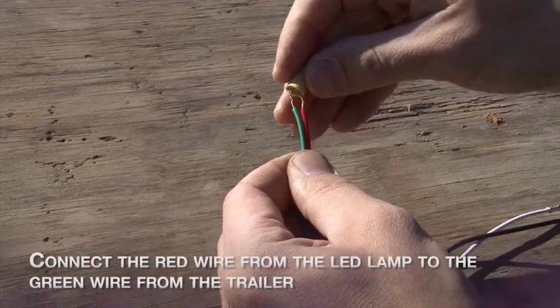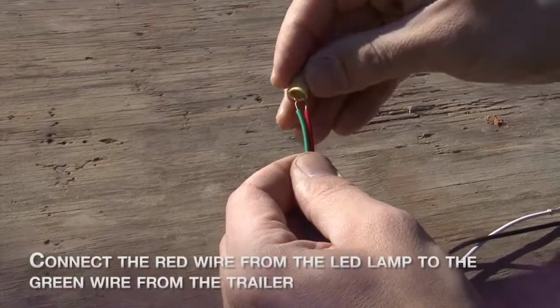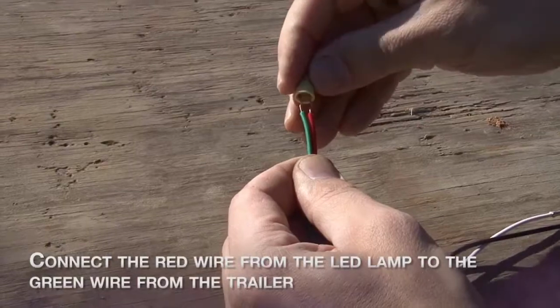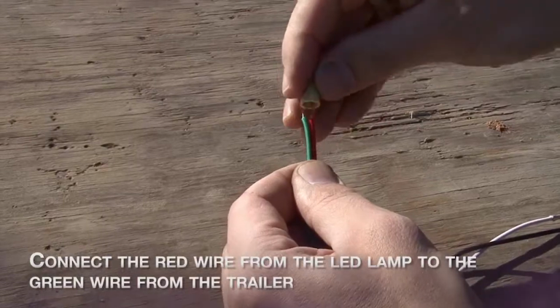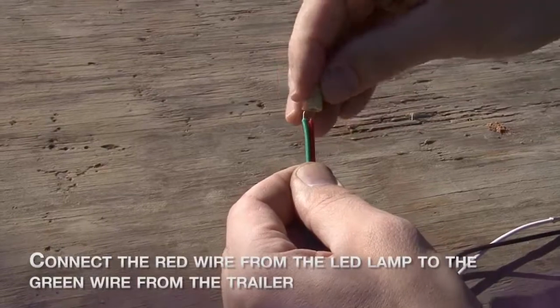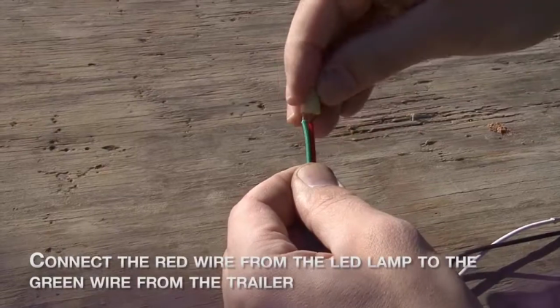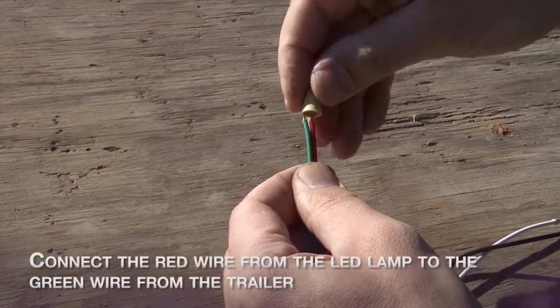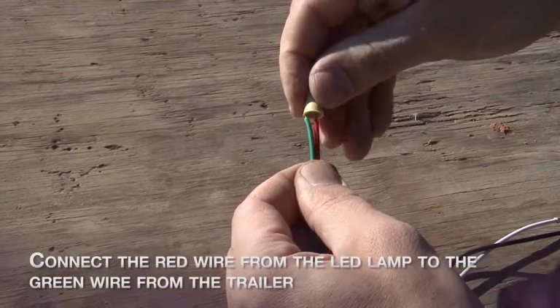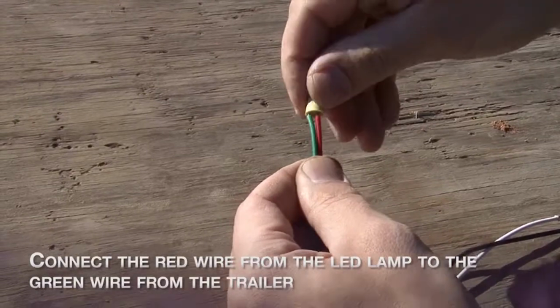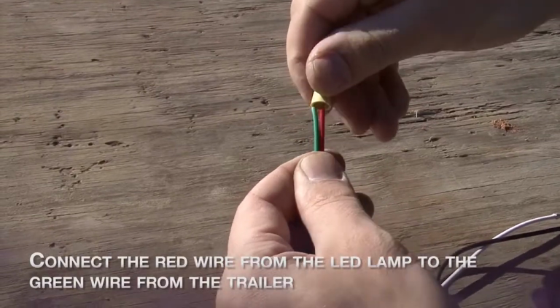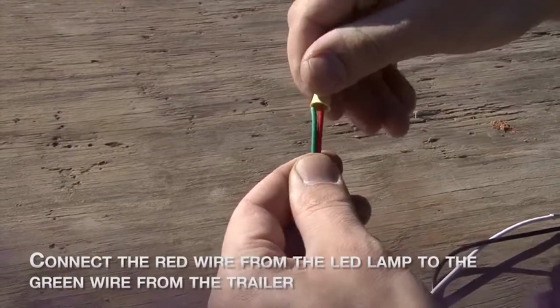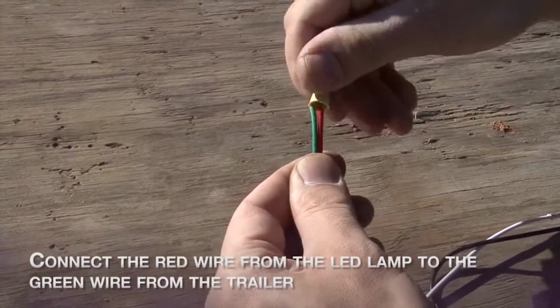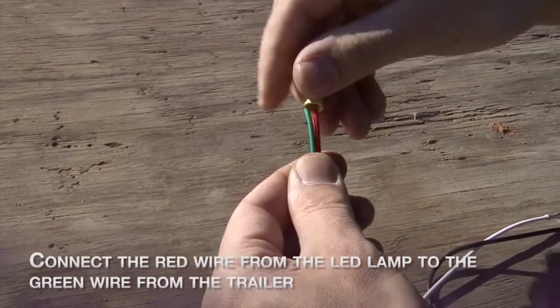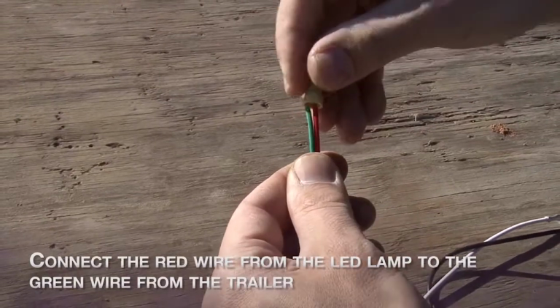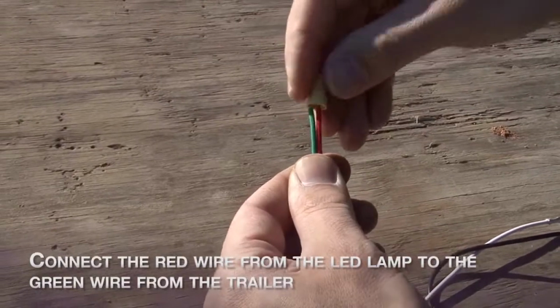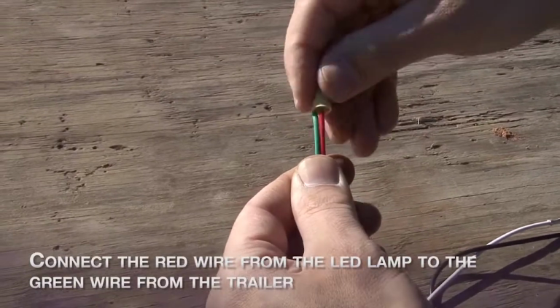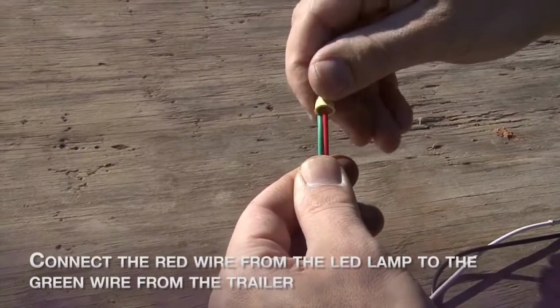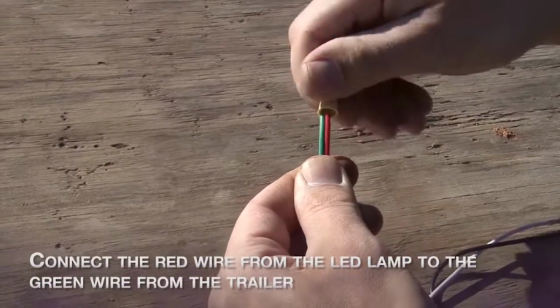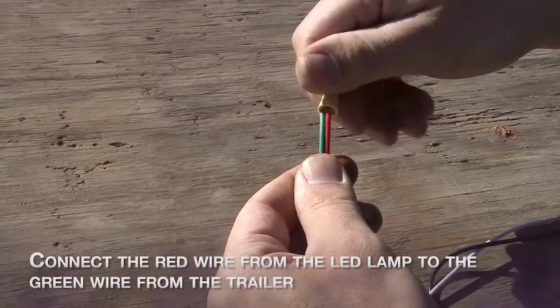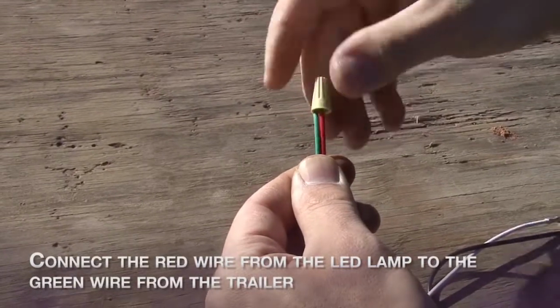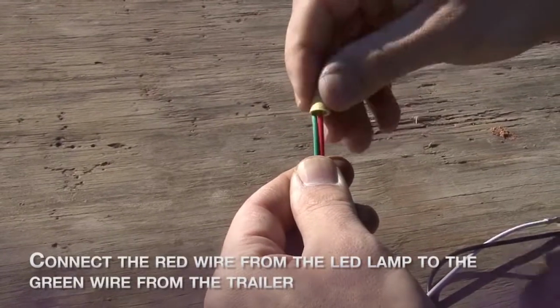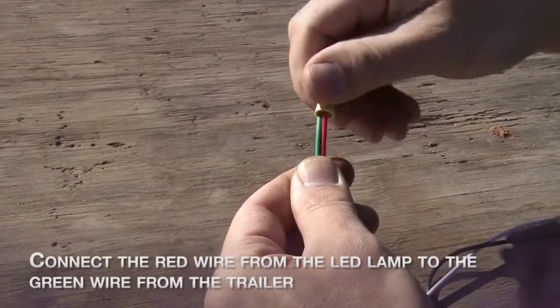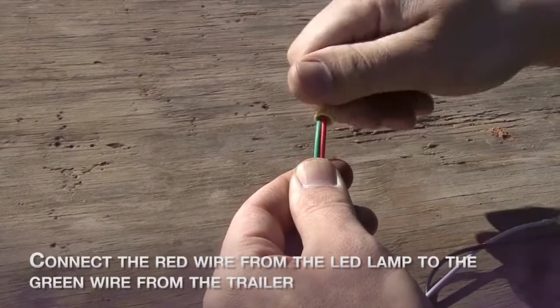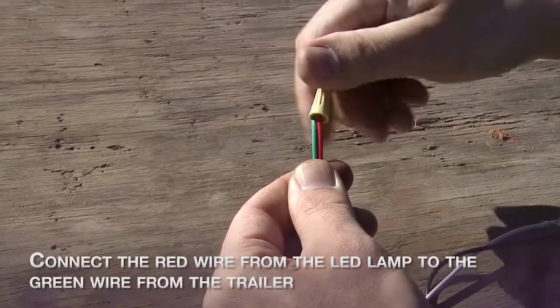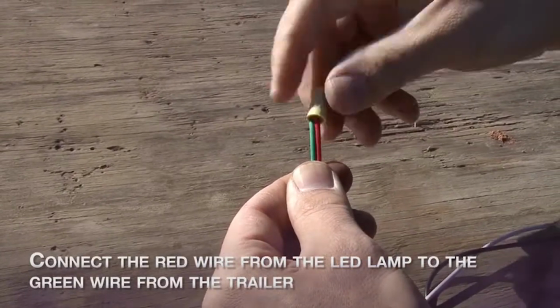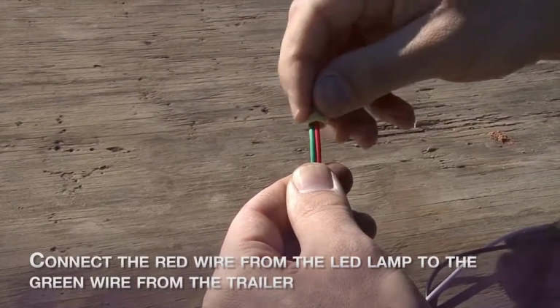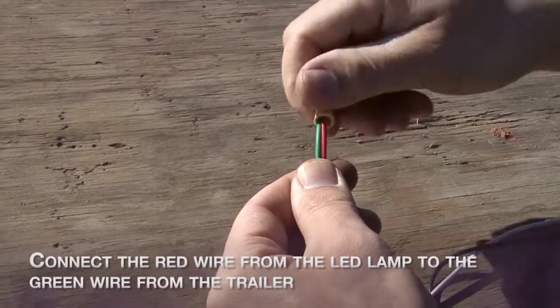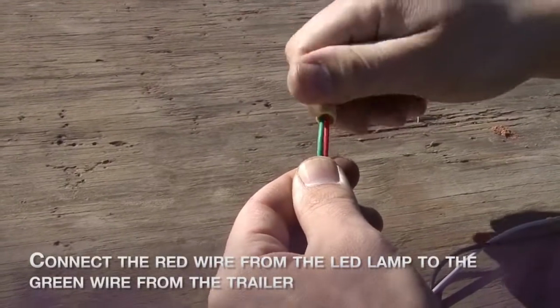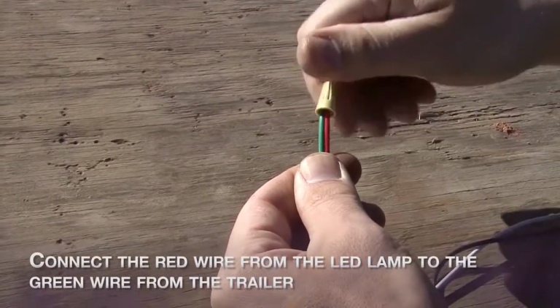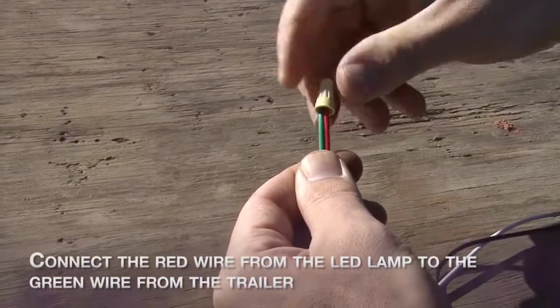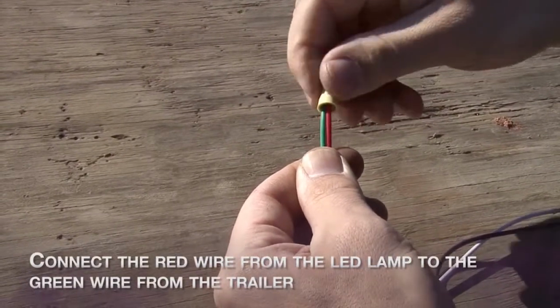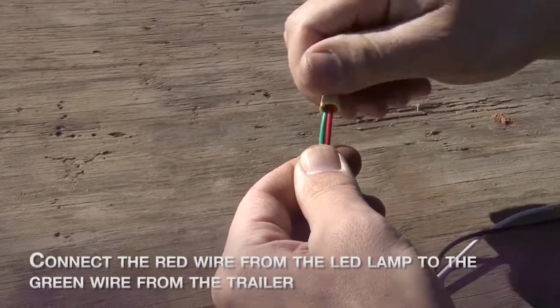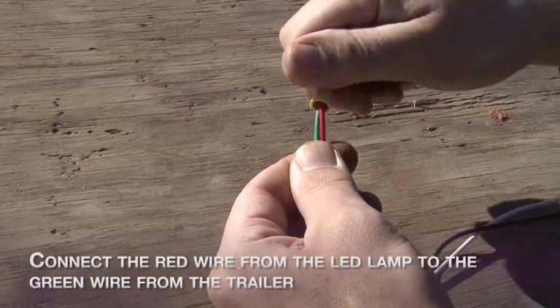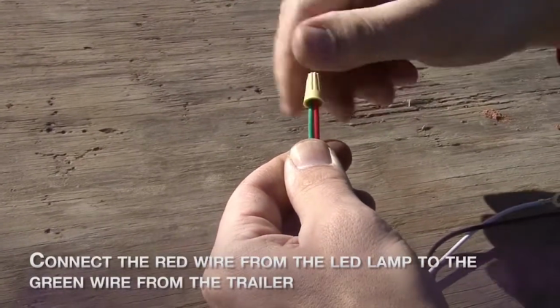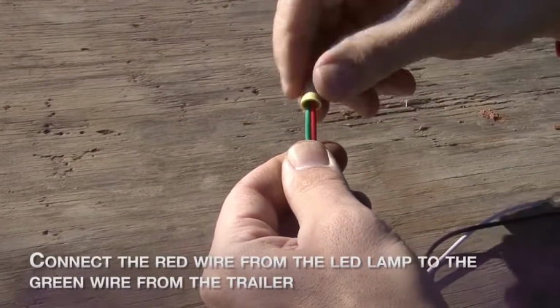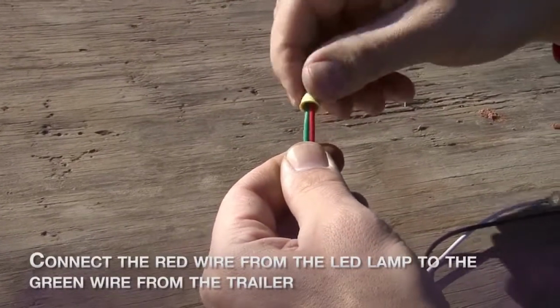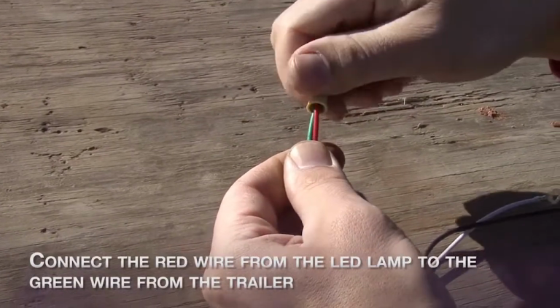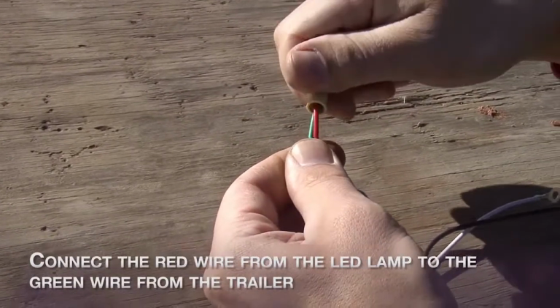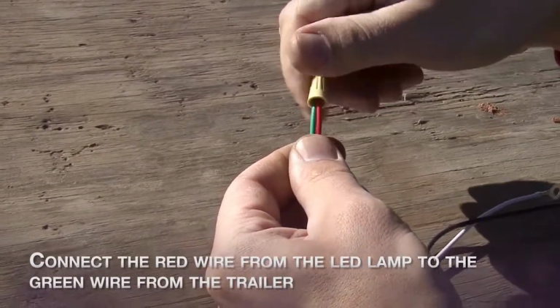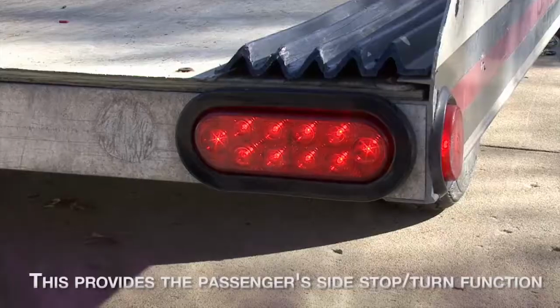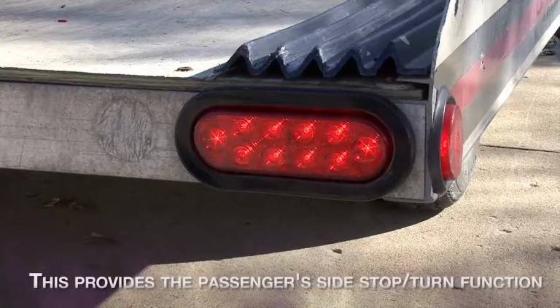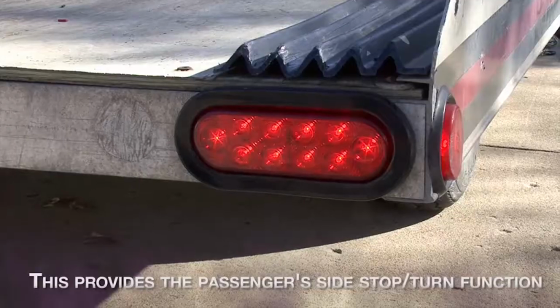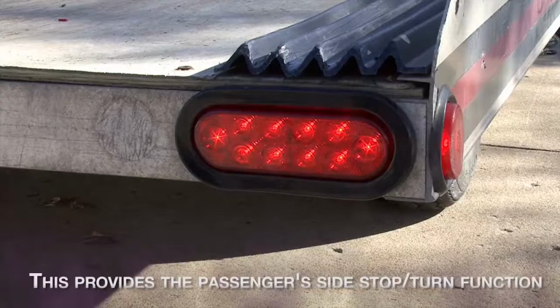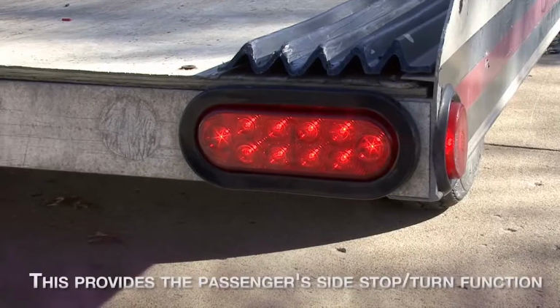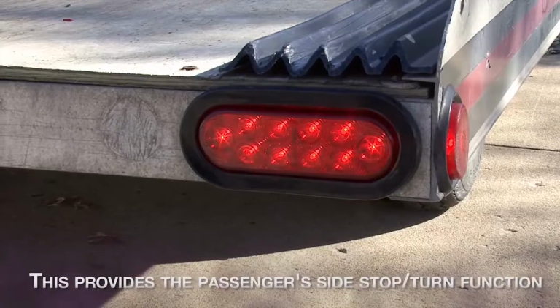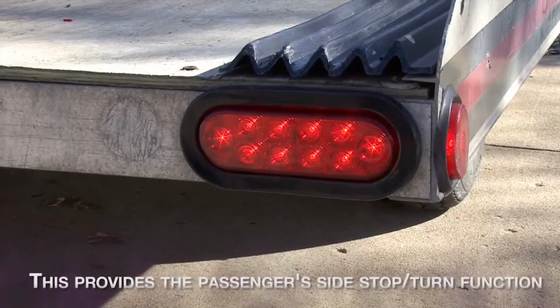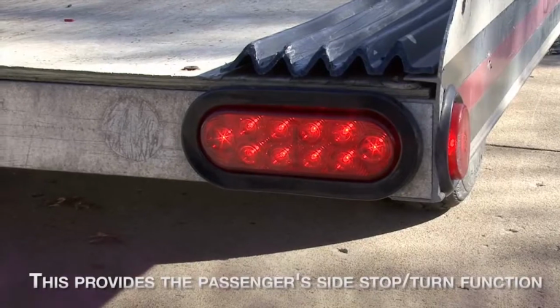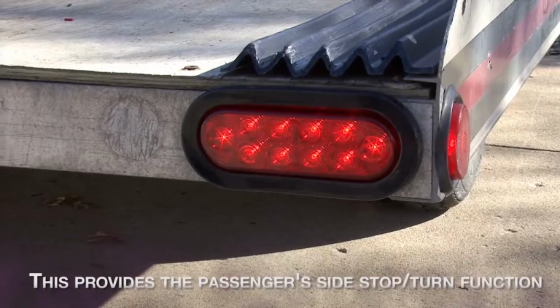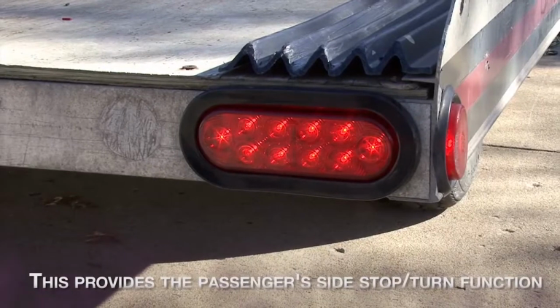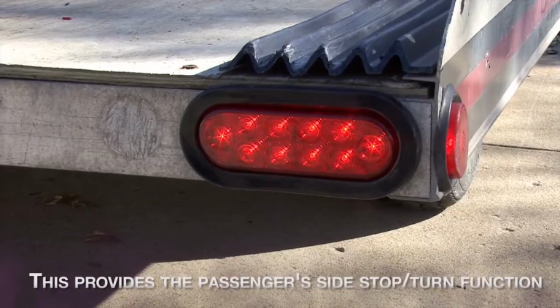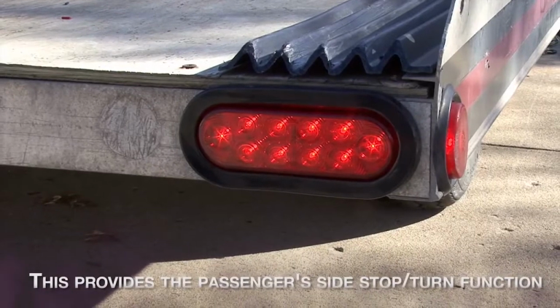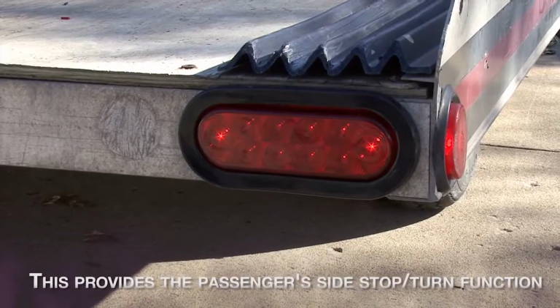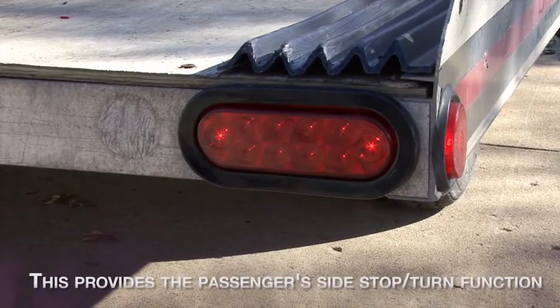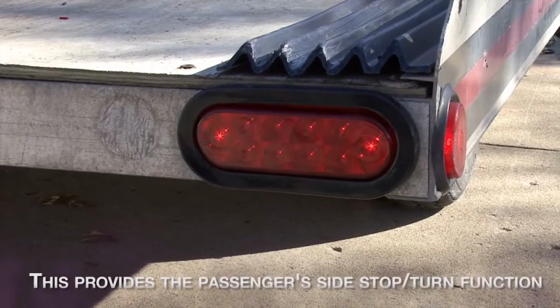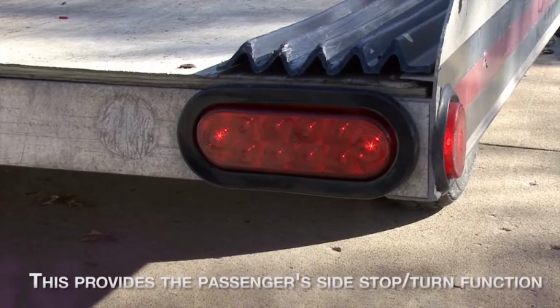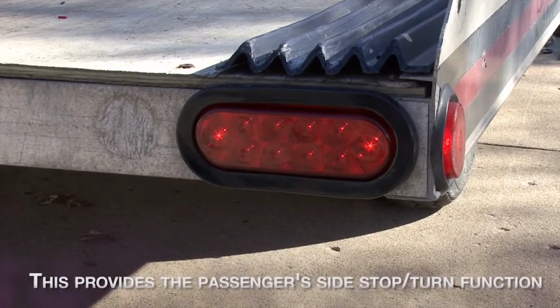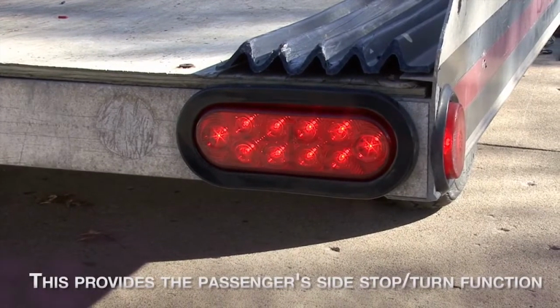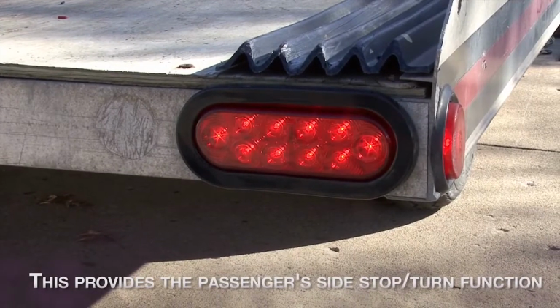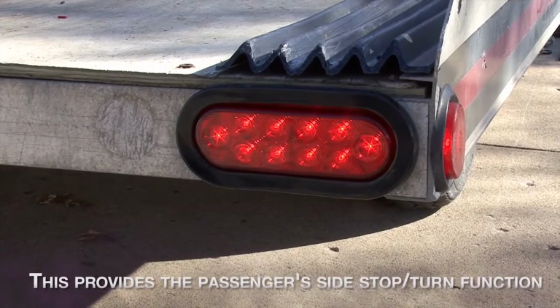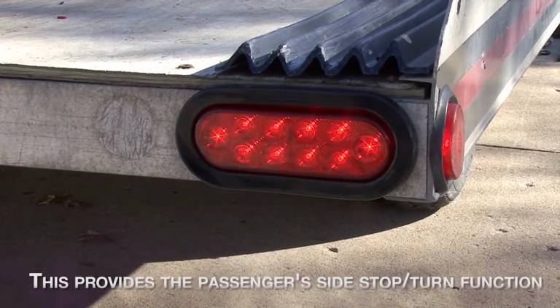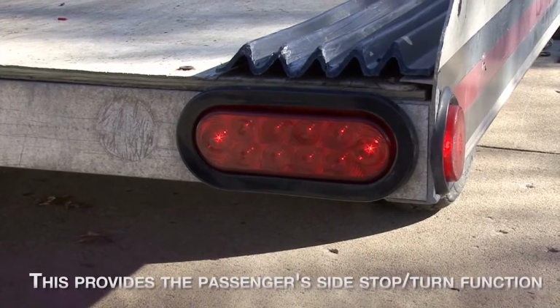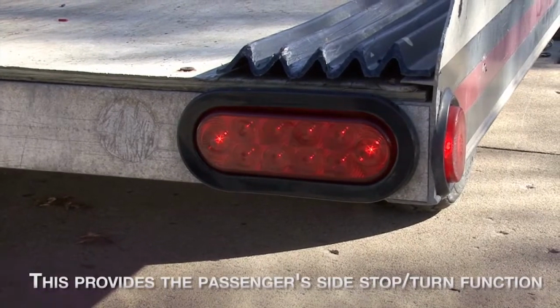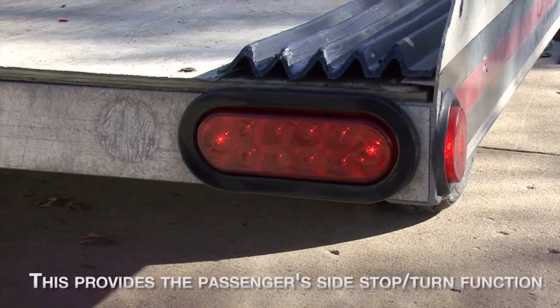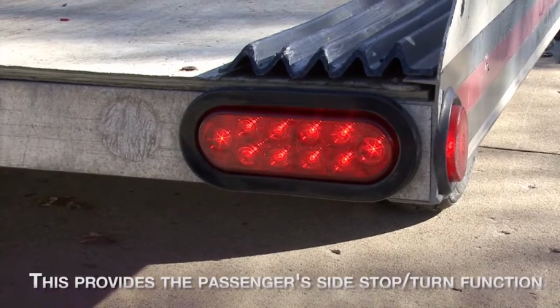Connect the red wire from the LED lamp to the green wire of the trailer. This will provide the passenger side stop turn function.